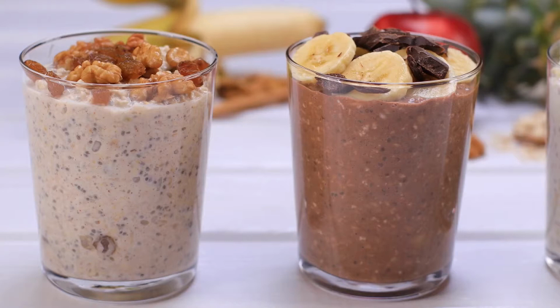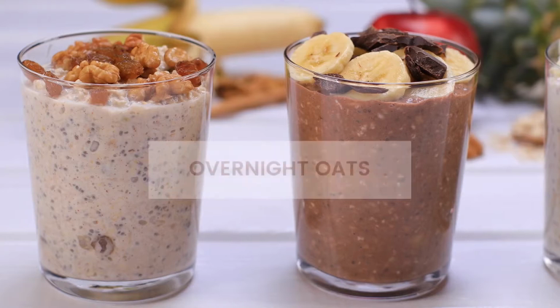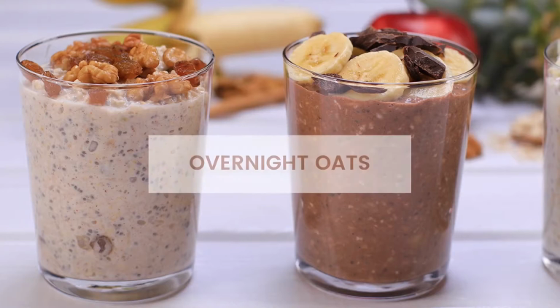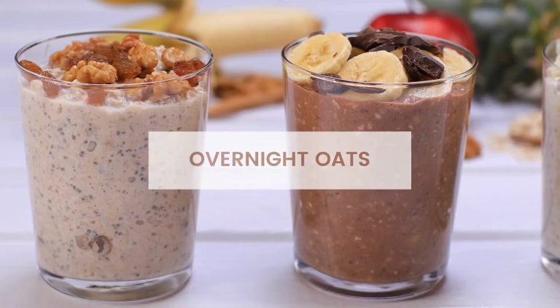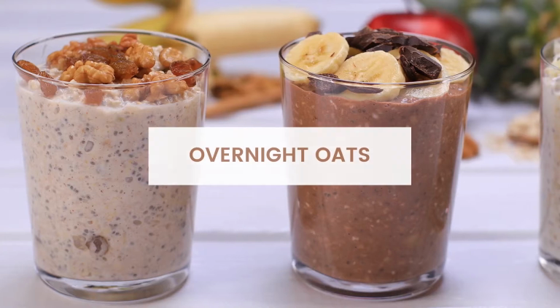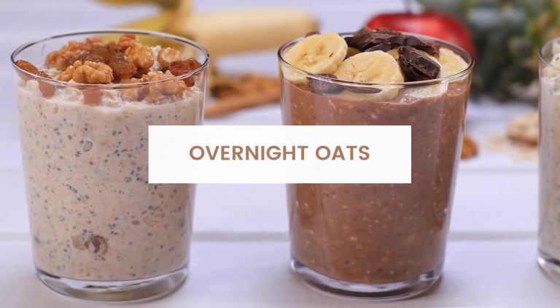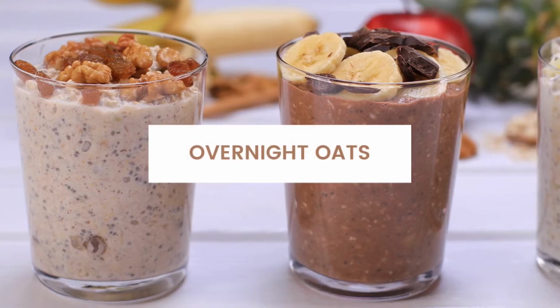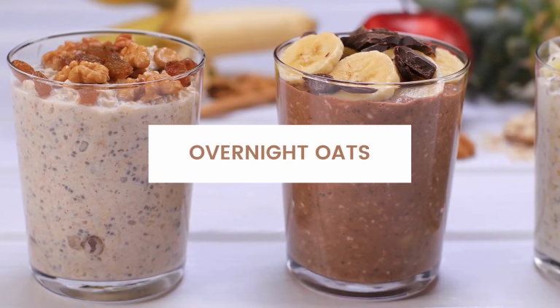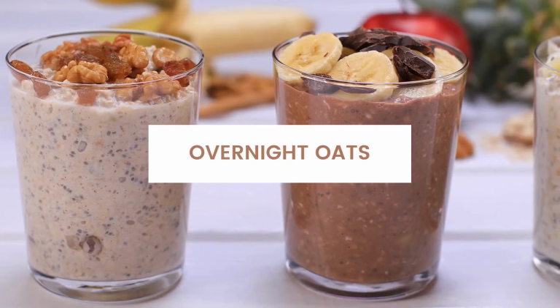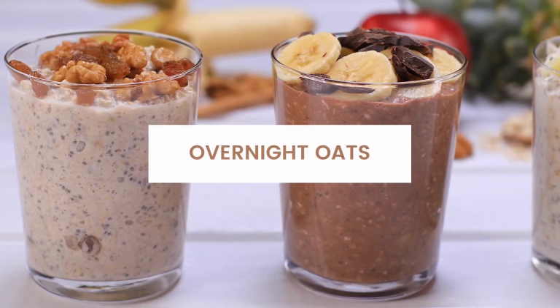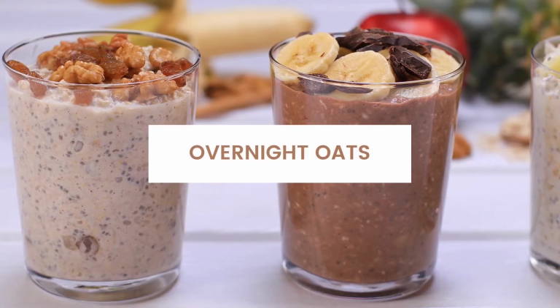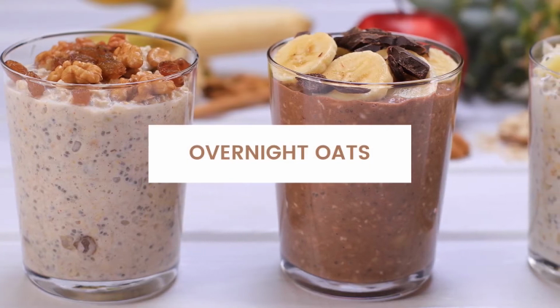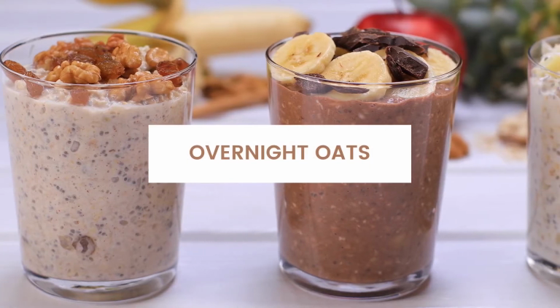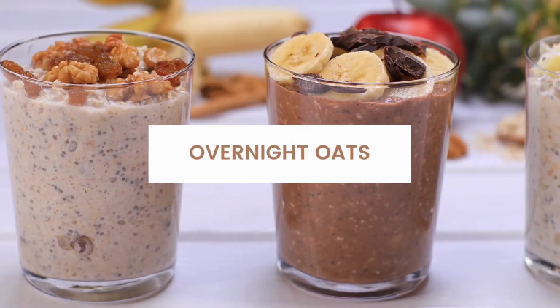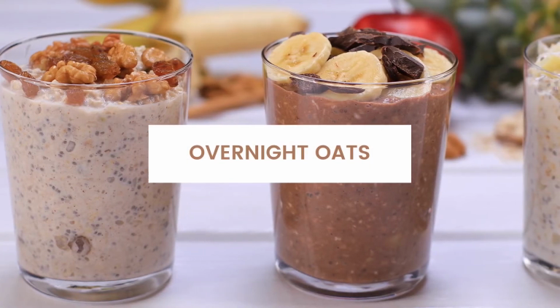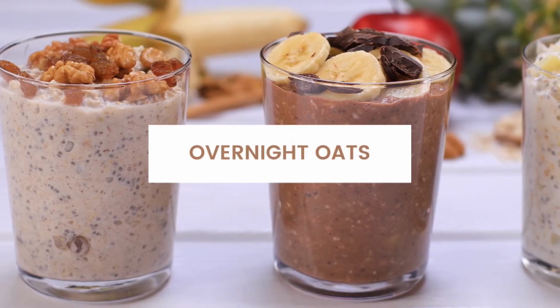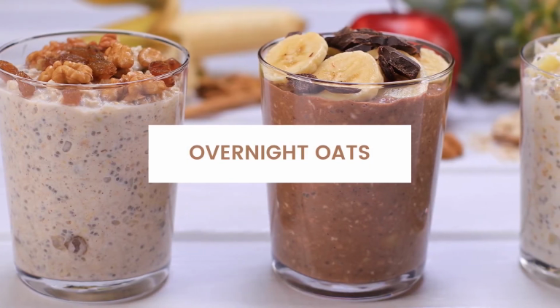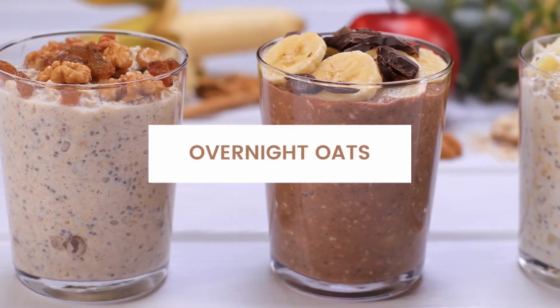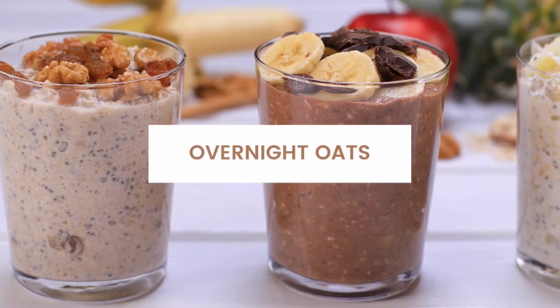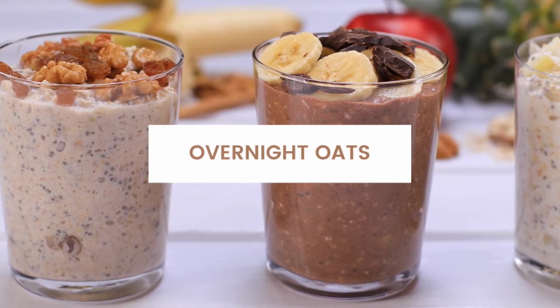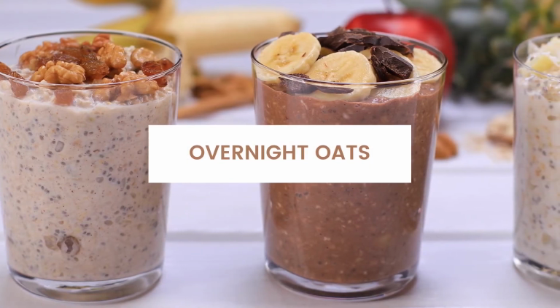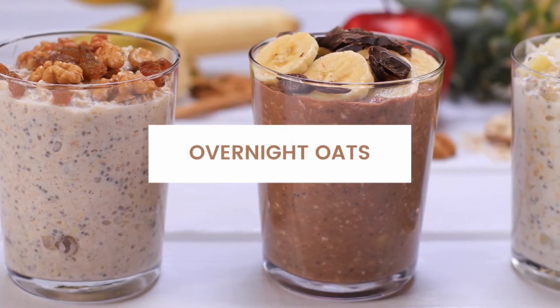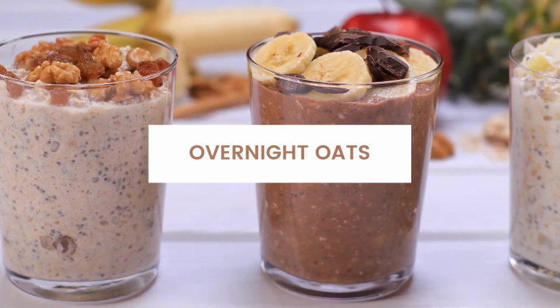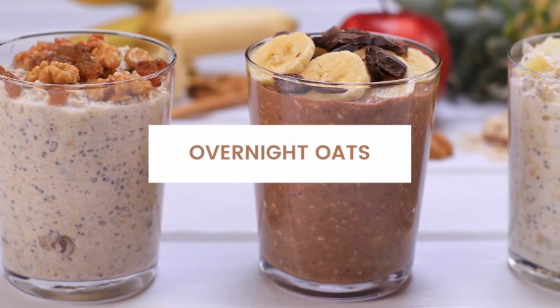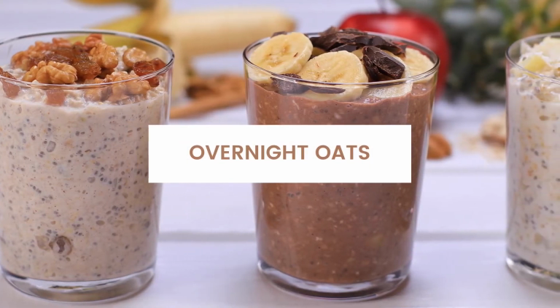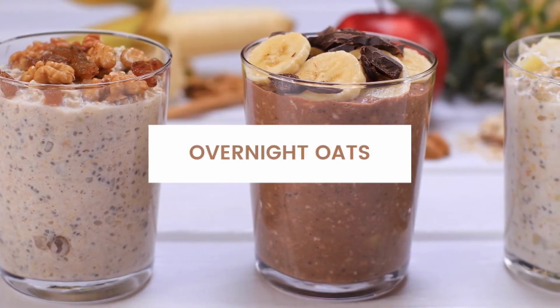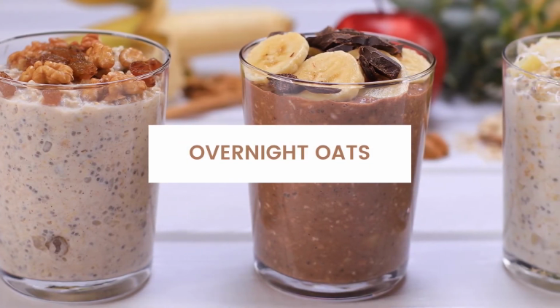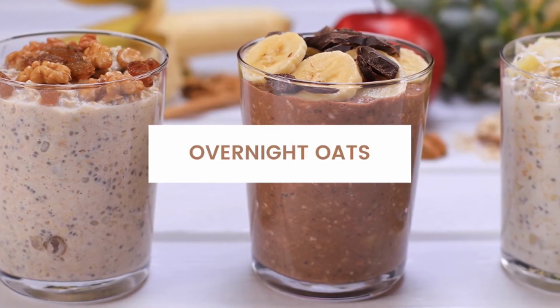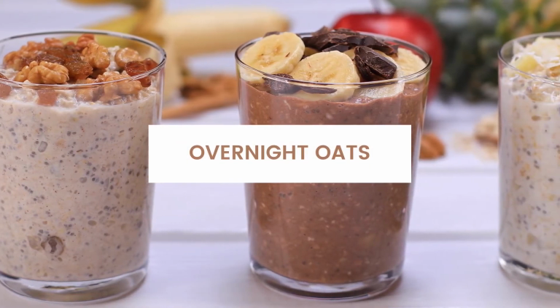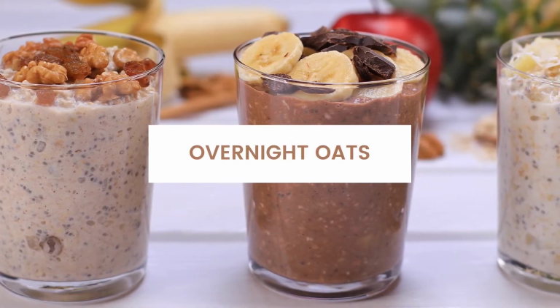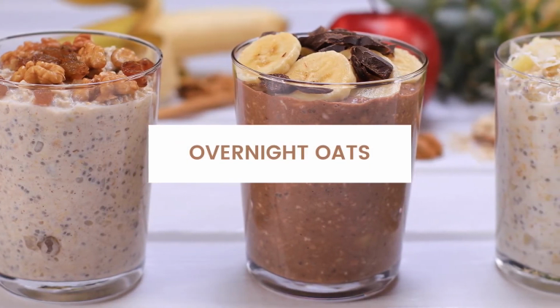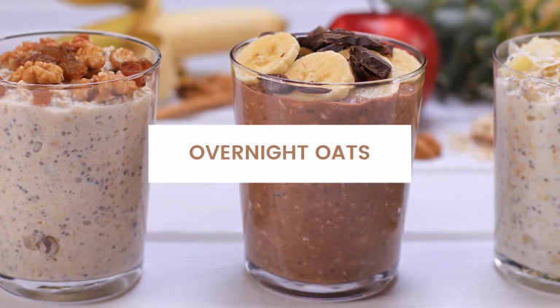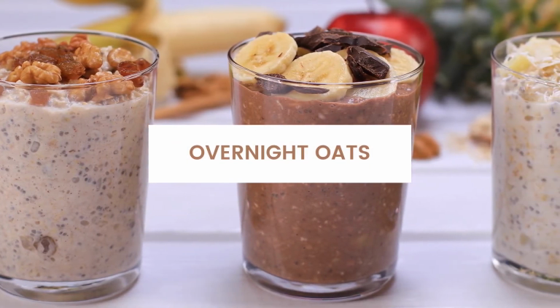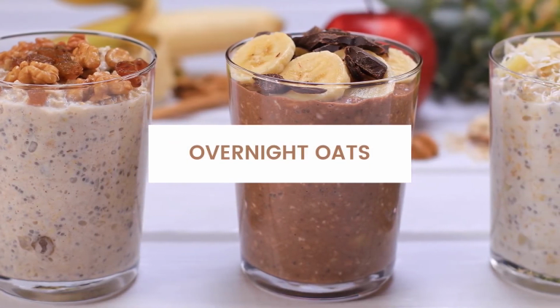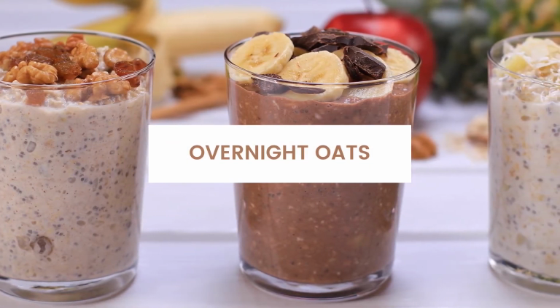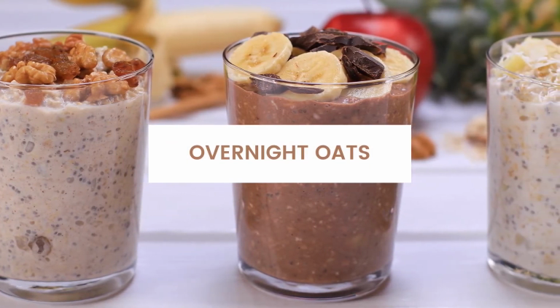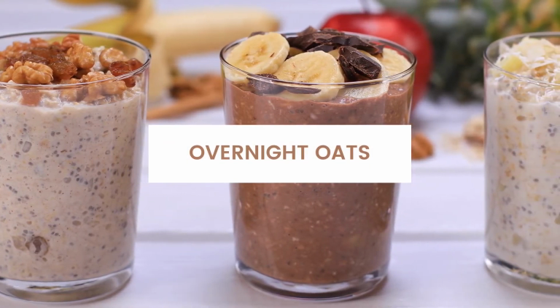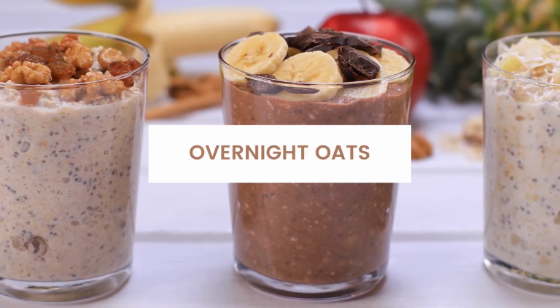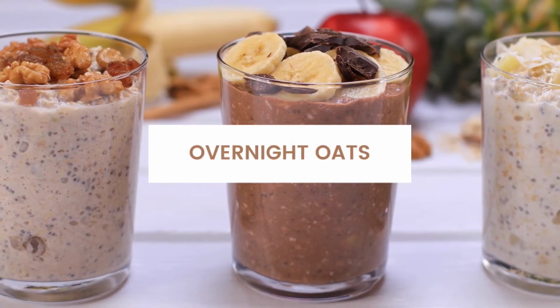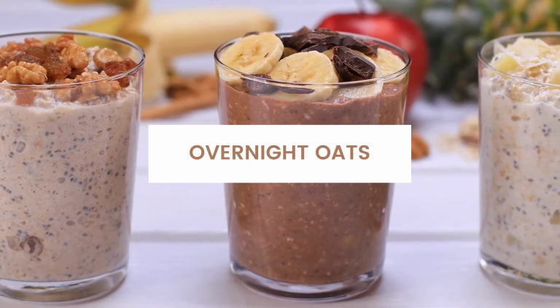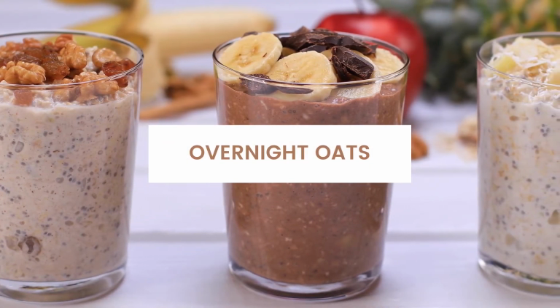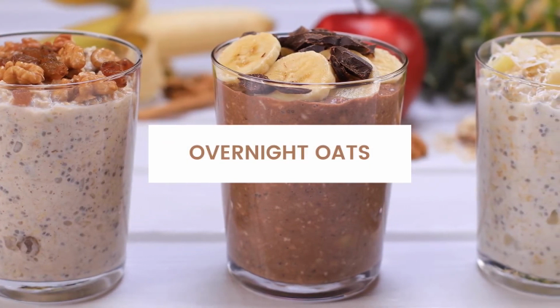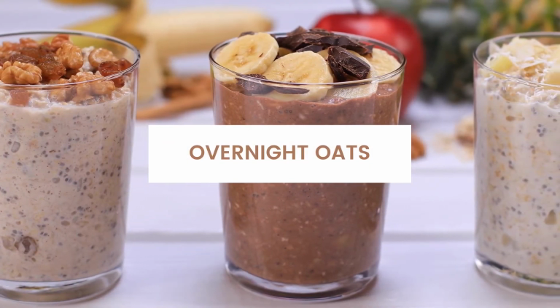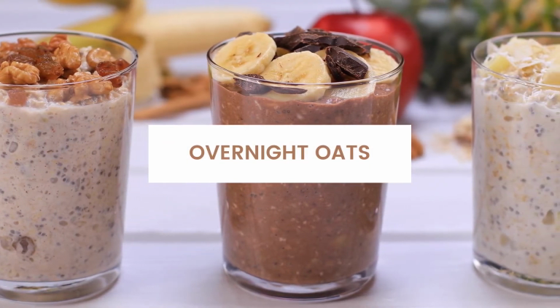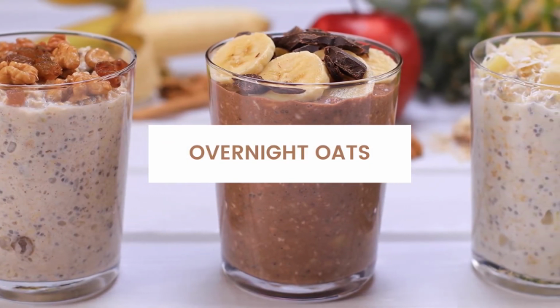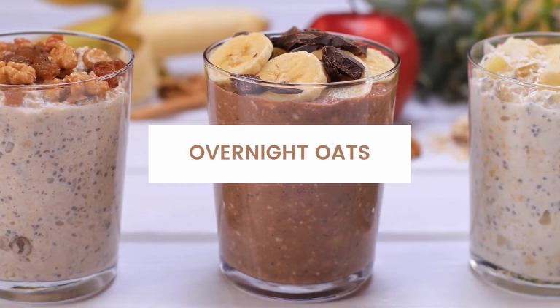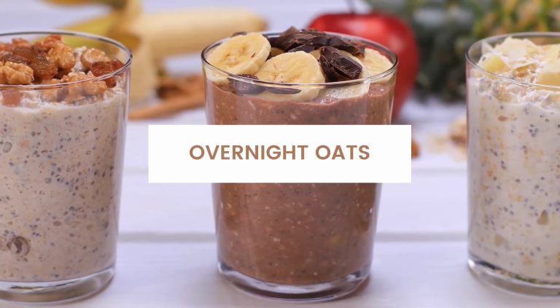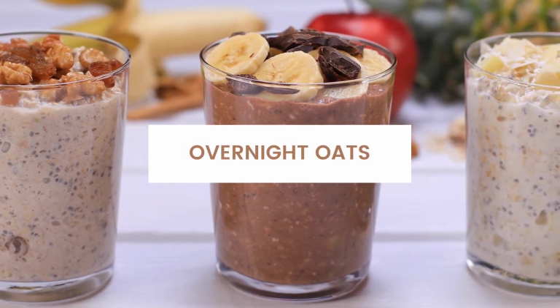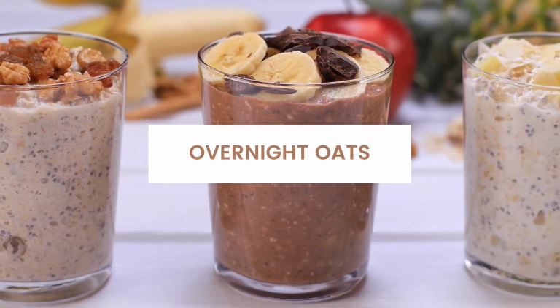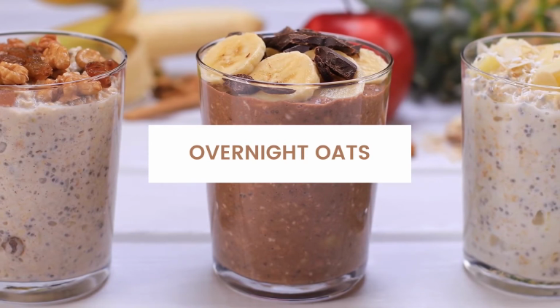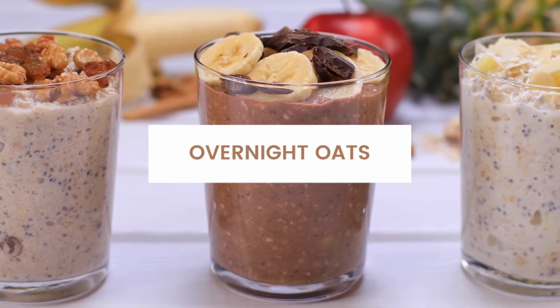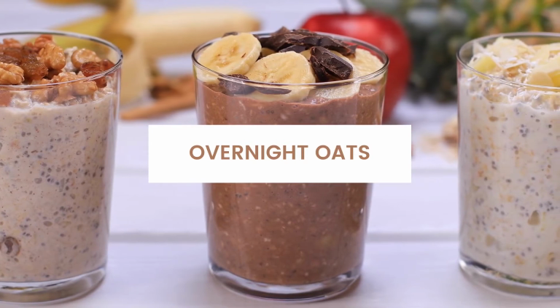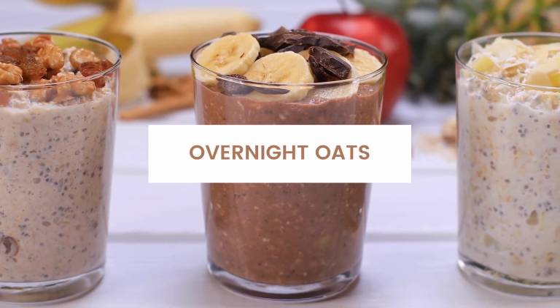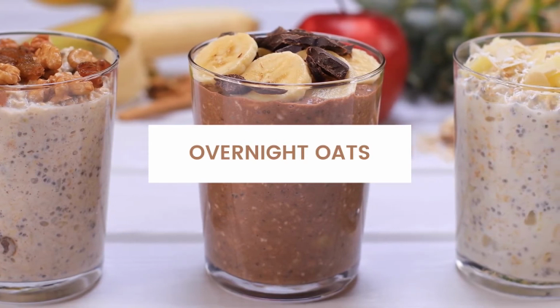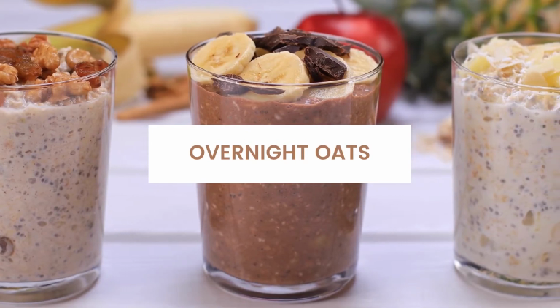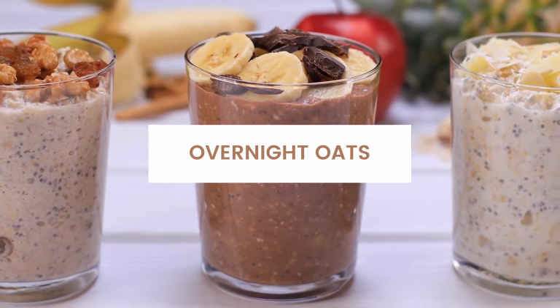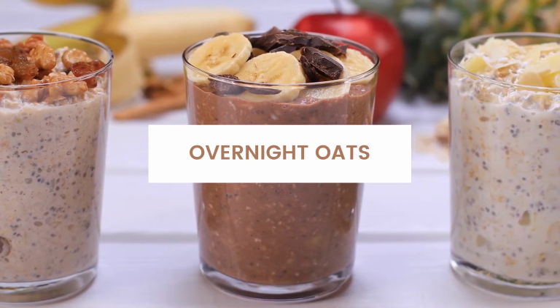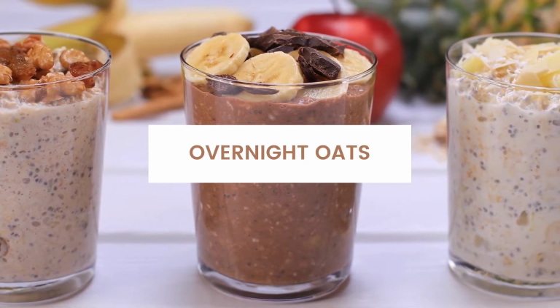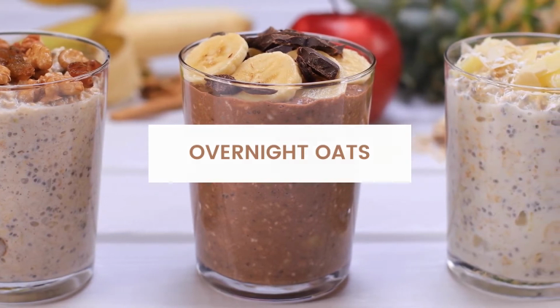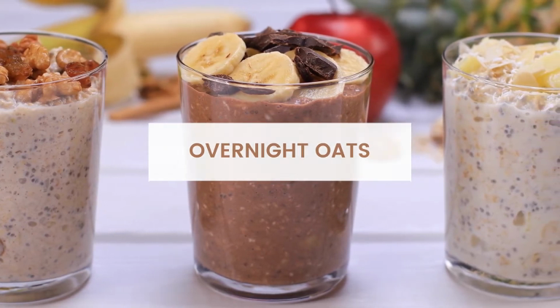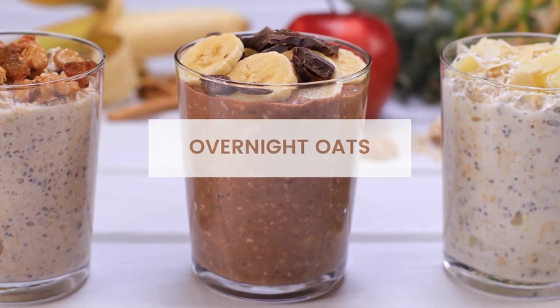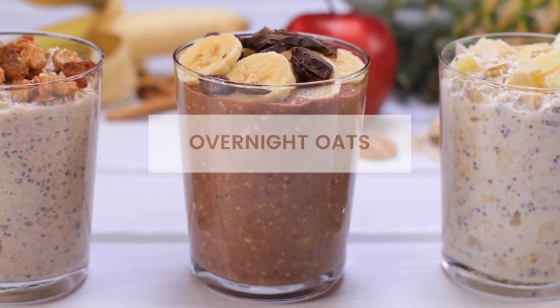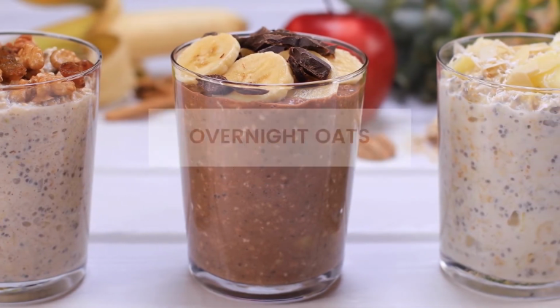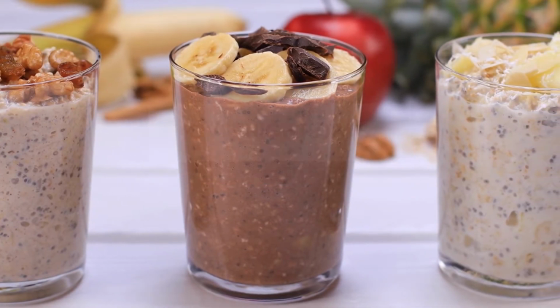Hello, my name is Rahisha Robinson and I'm a registered dietitian. Today I'll be showing you how to make overnight oats.